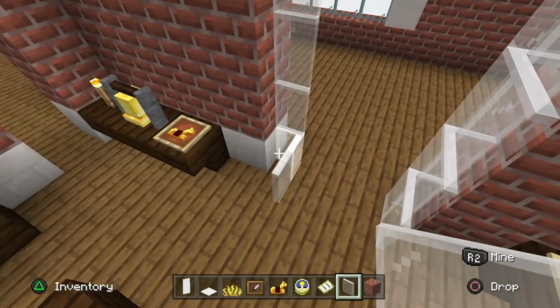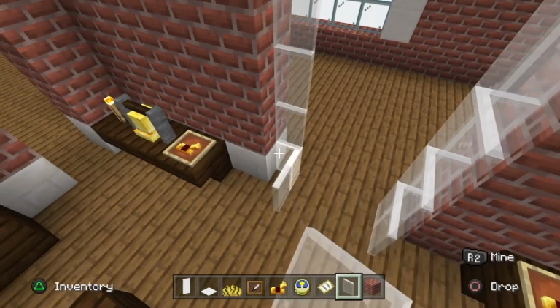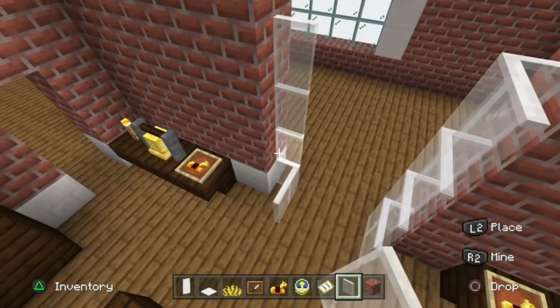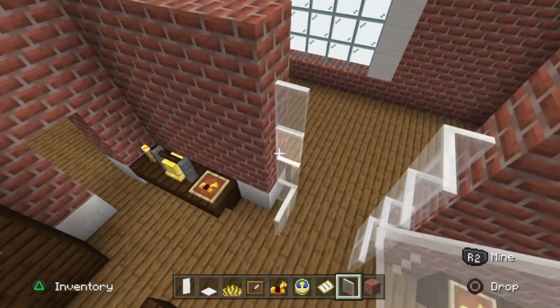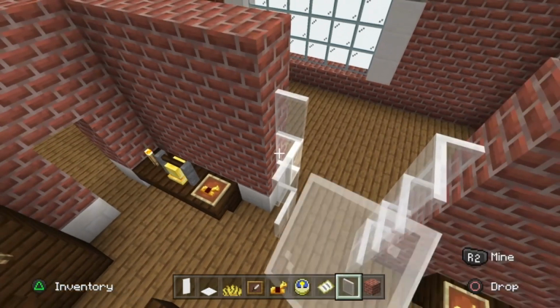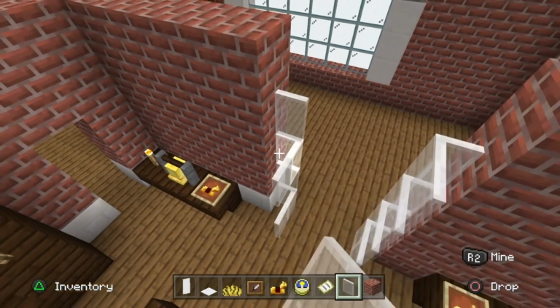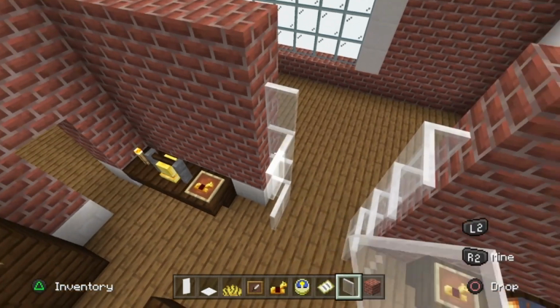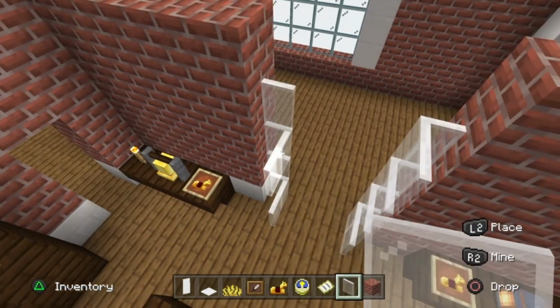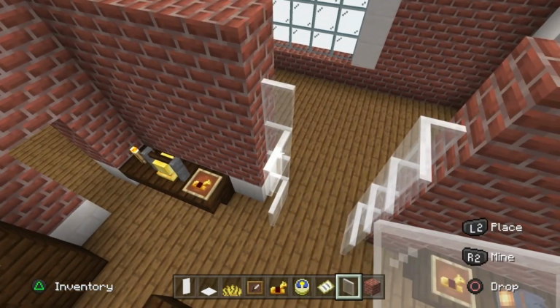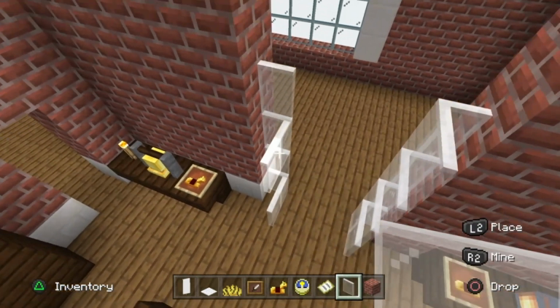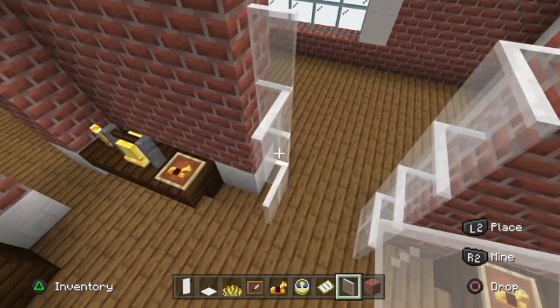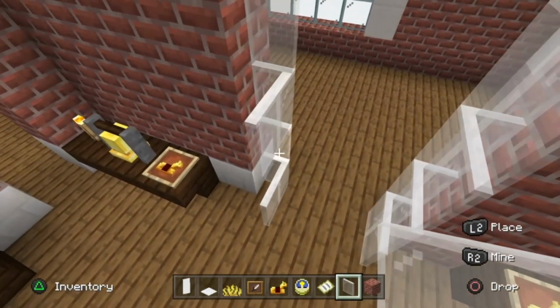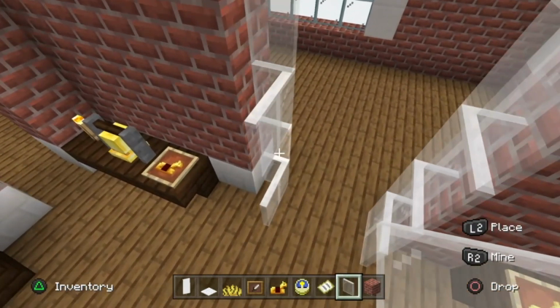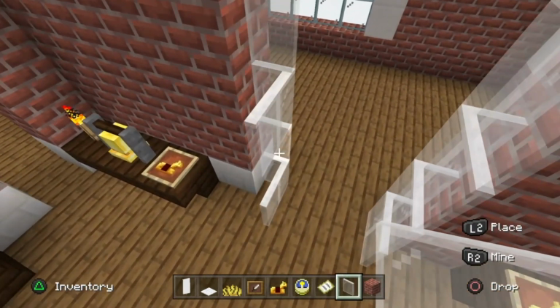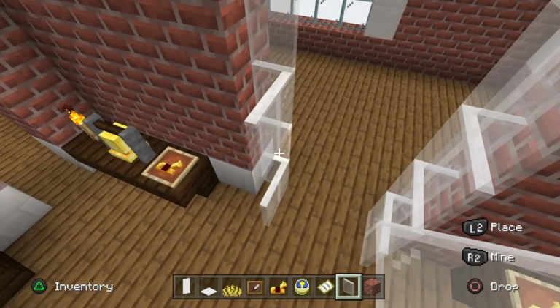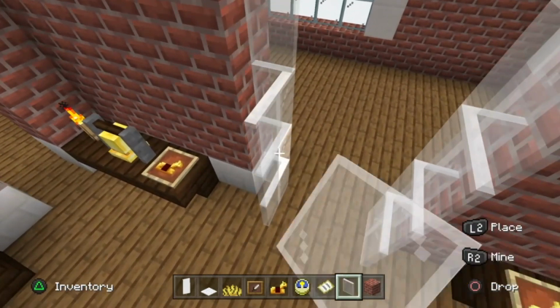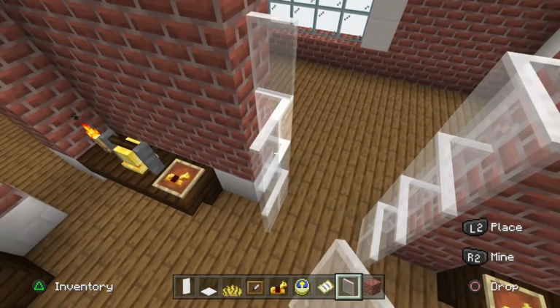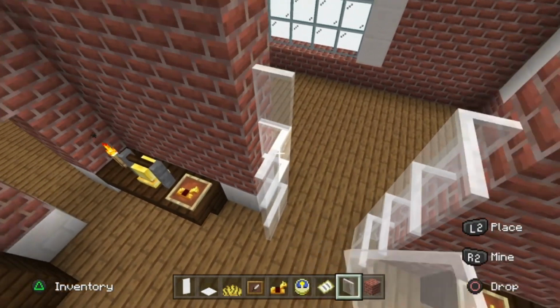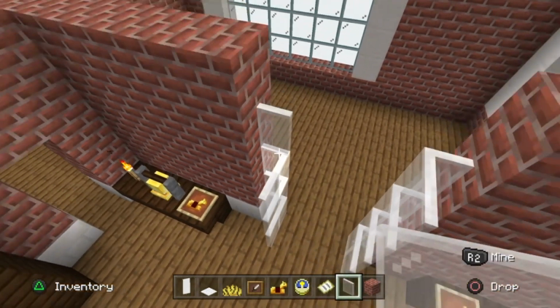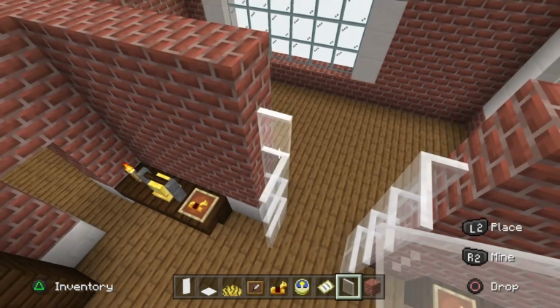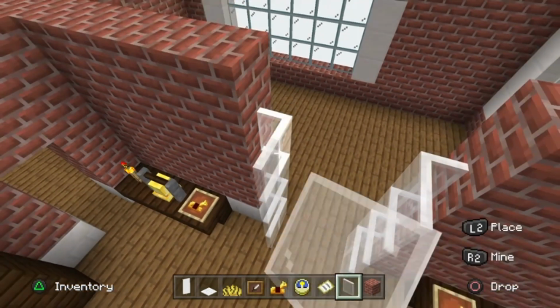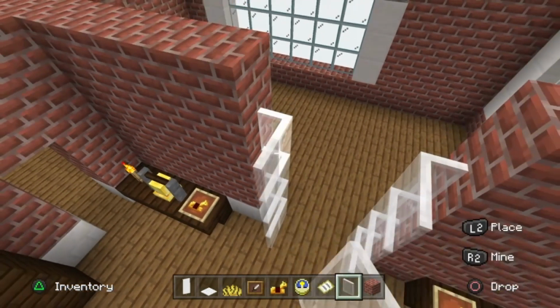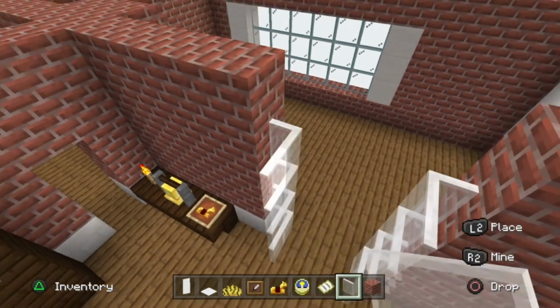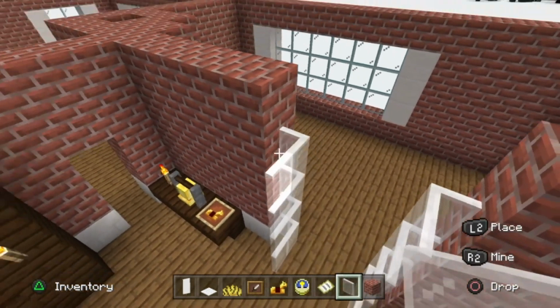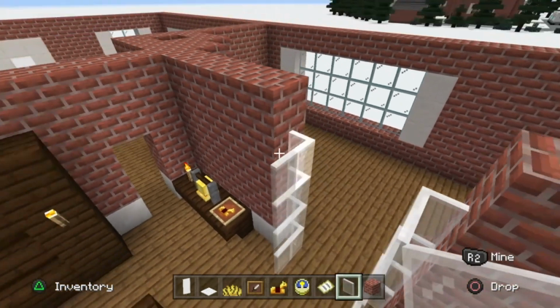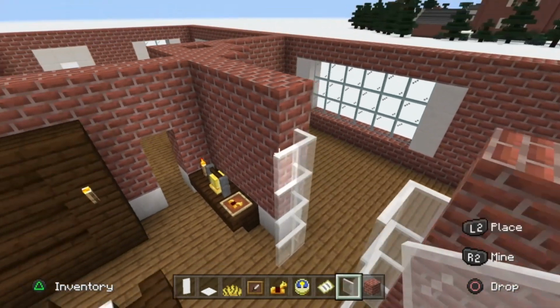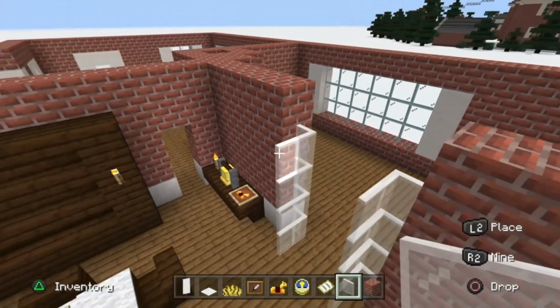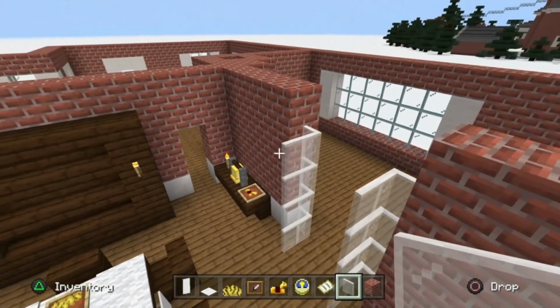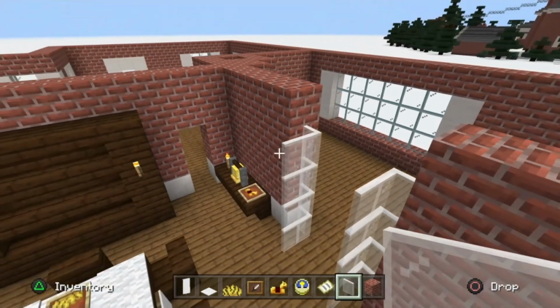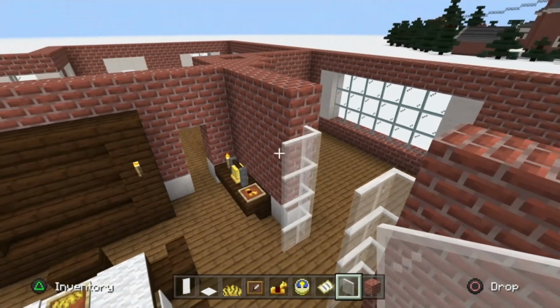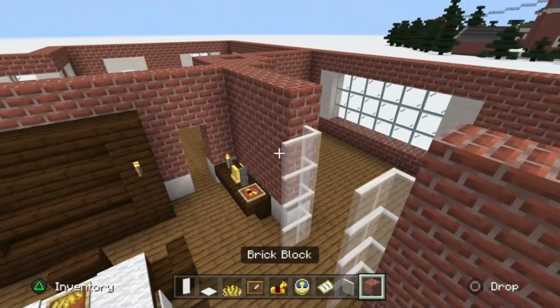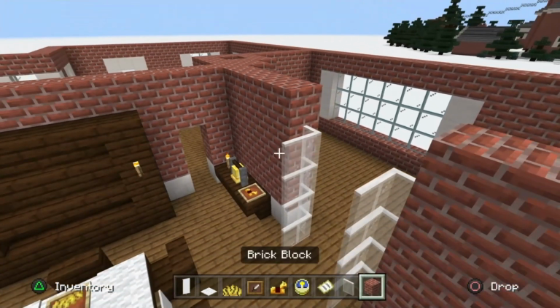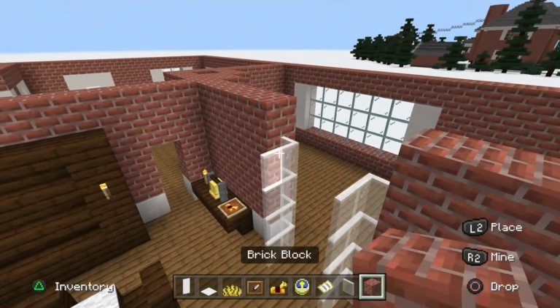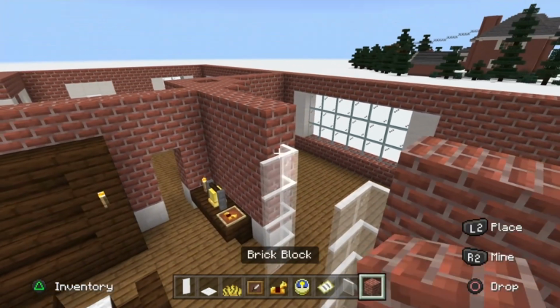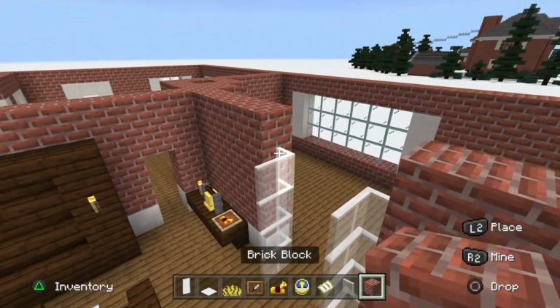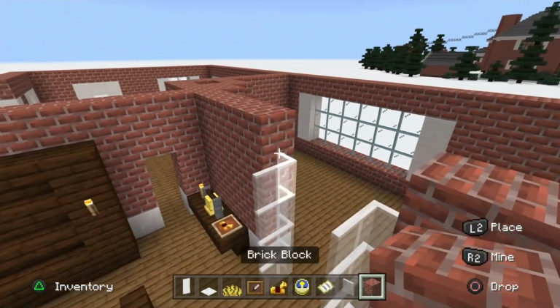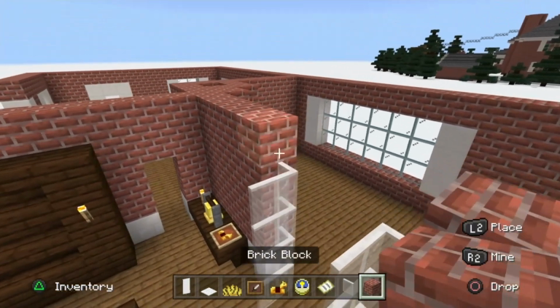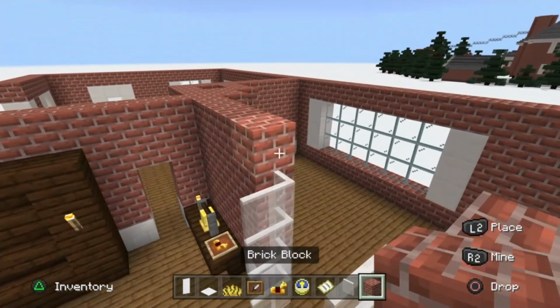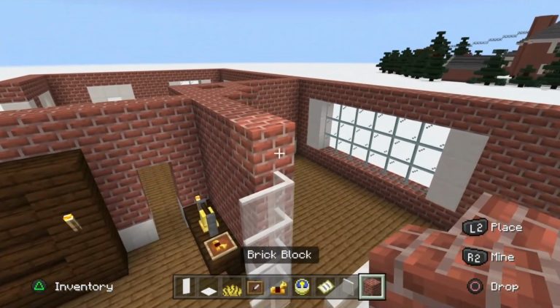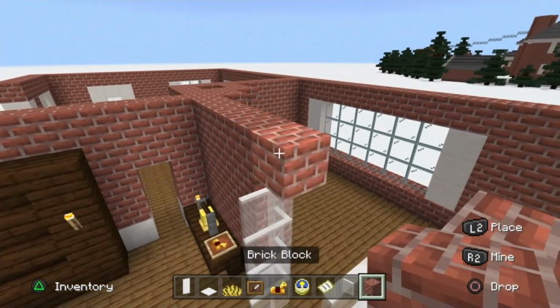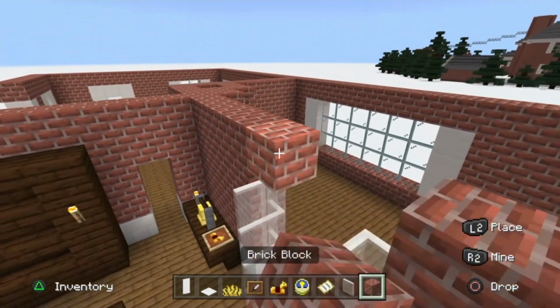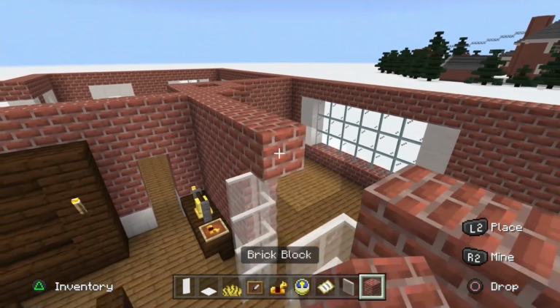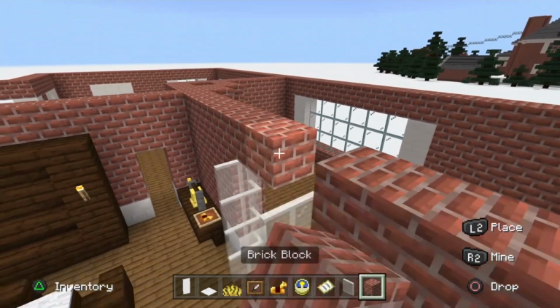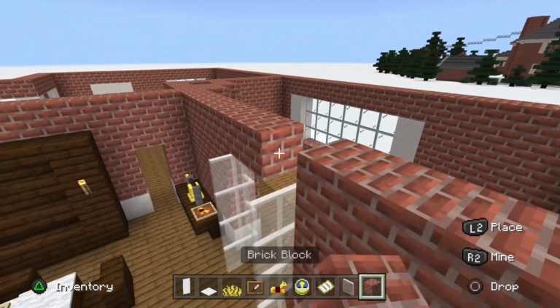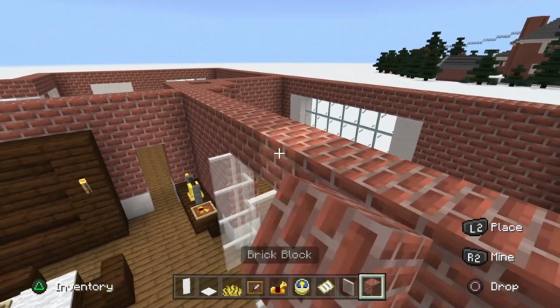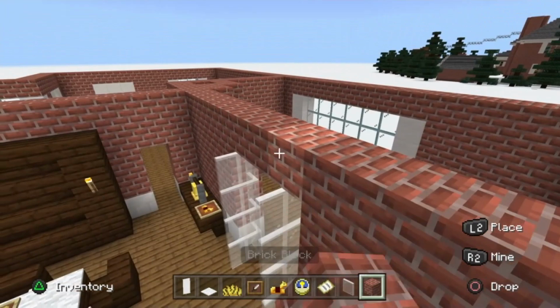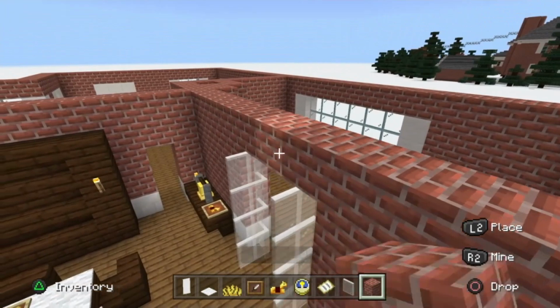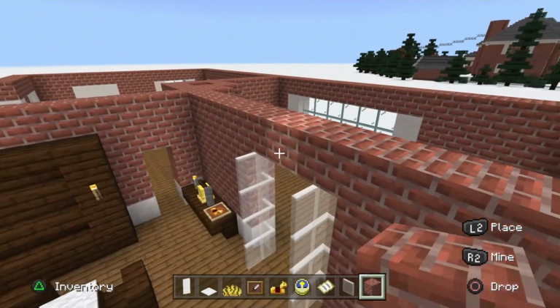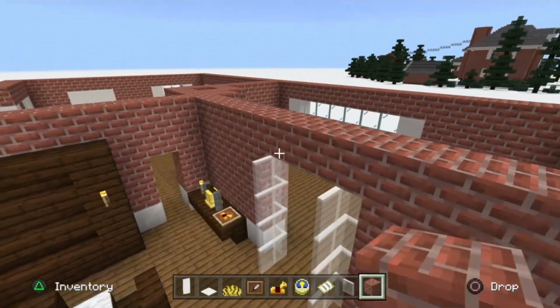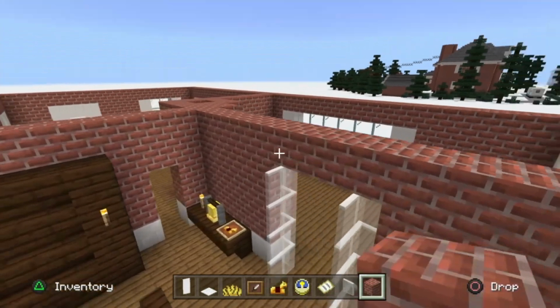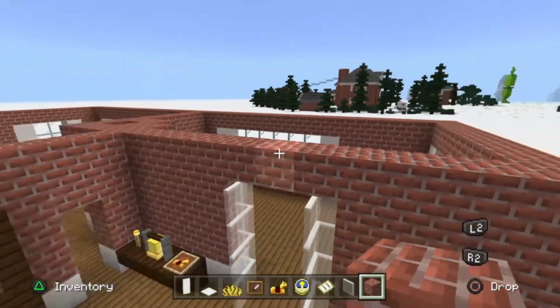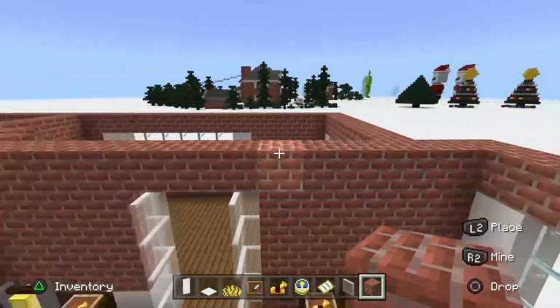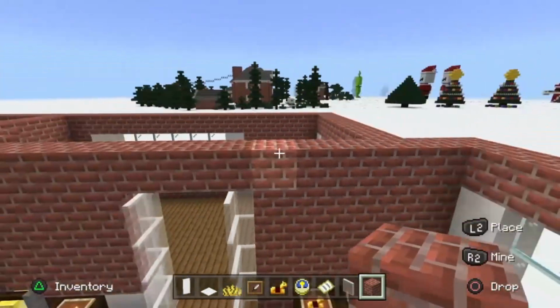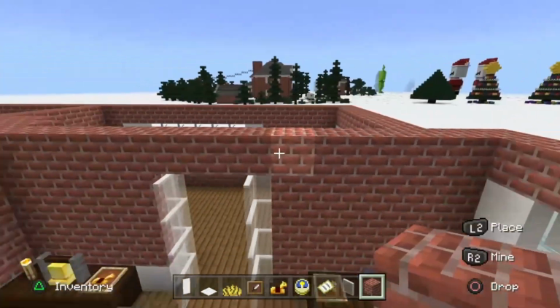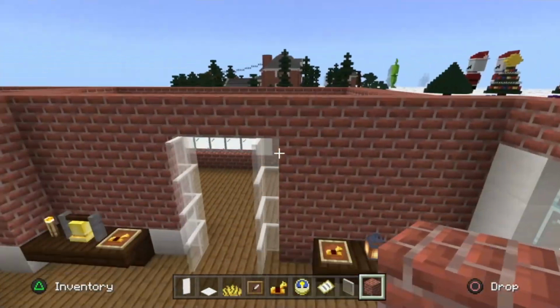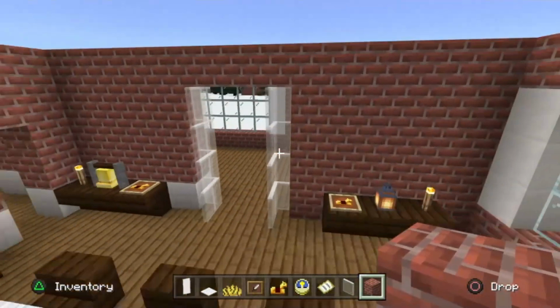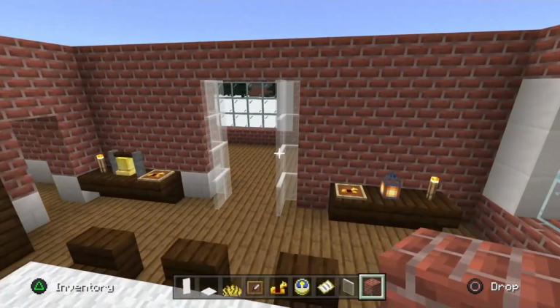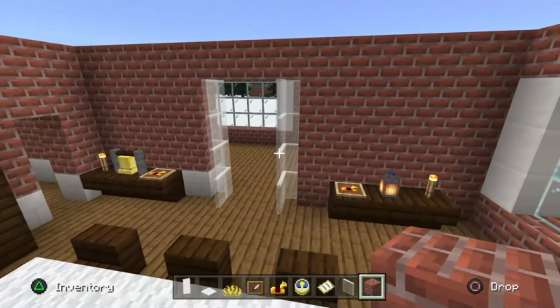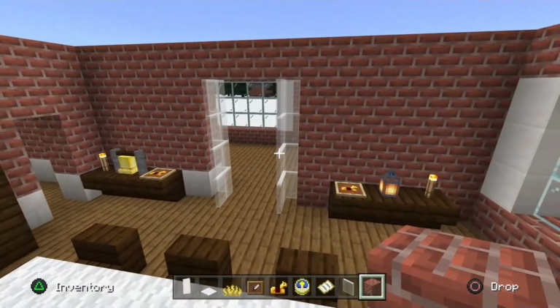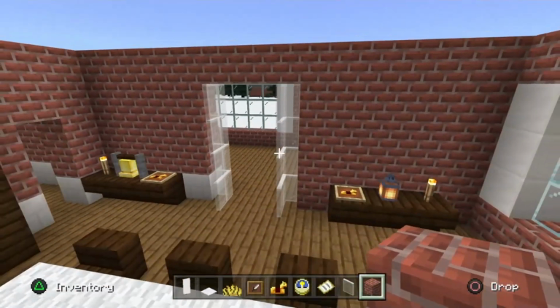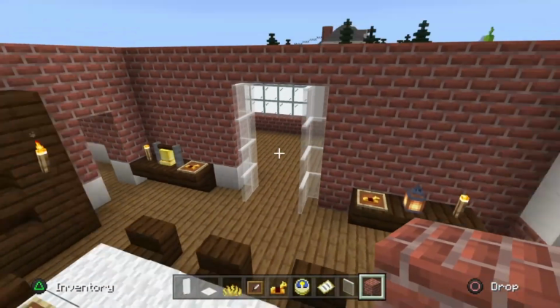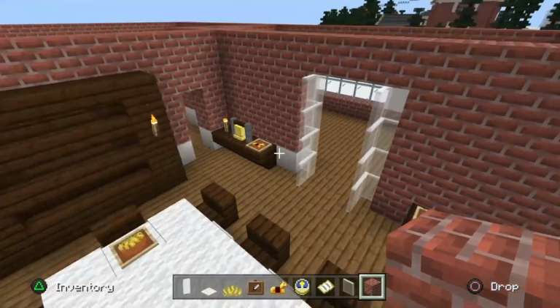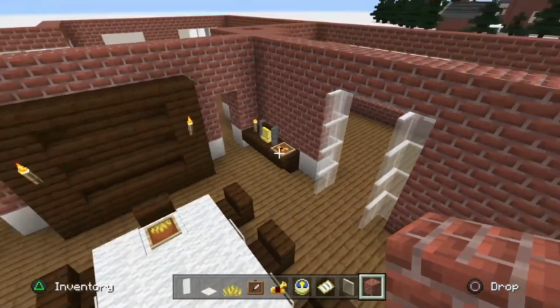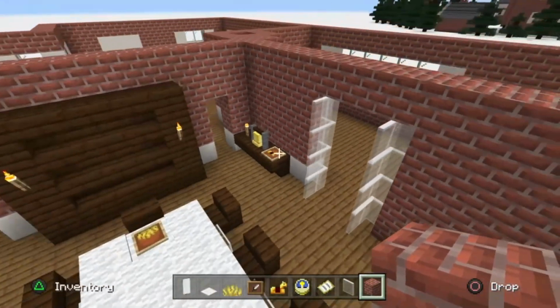Over in this doorway, stick one-two-three-four white stained glass panes on both sides folded along as we did the other side earlier, then place brick block across the doorway for those three blocks. Now we have a nice small opening that does the job.